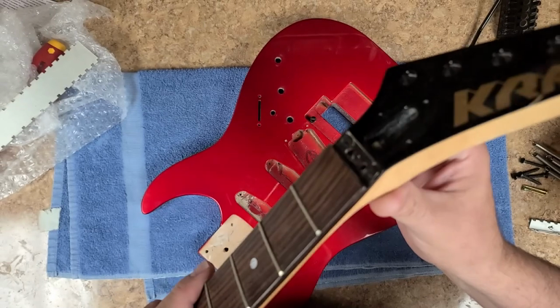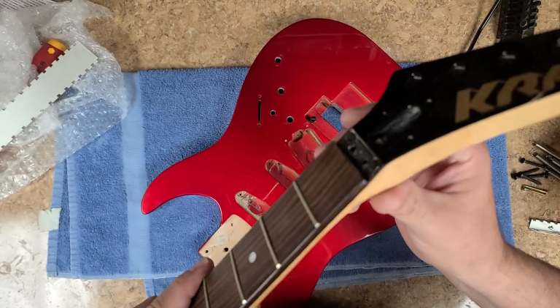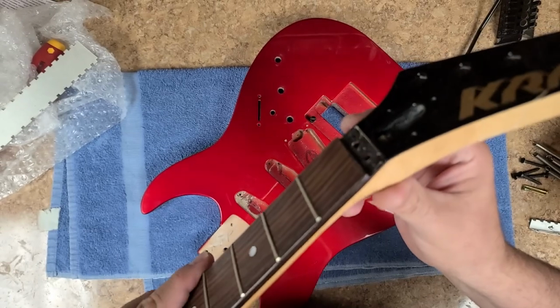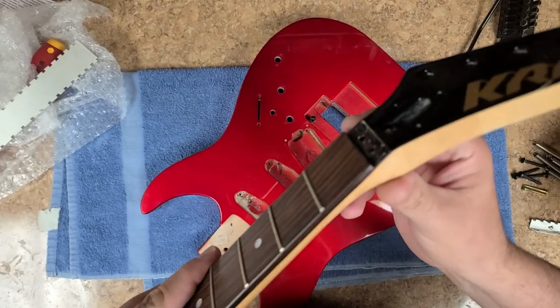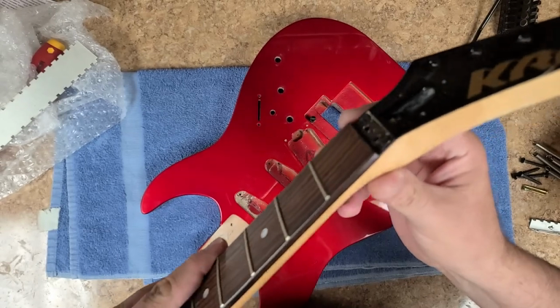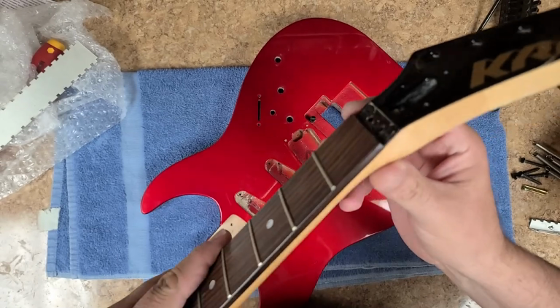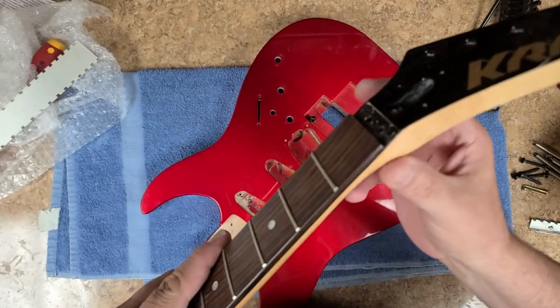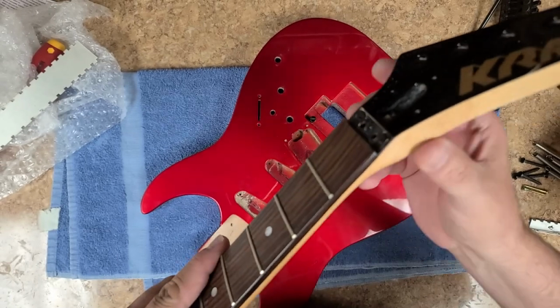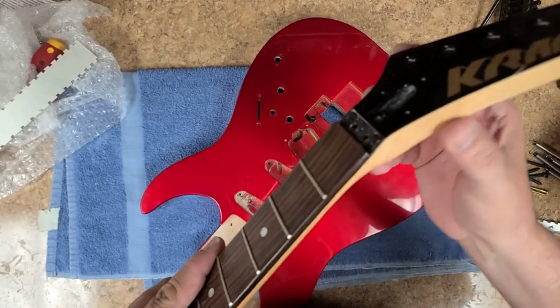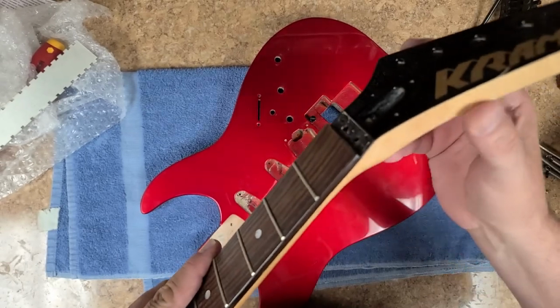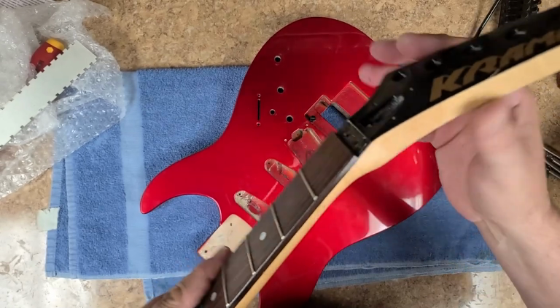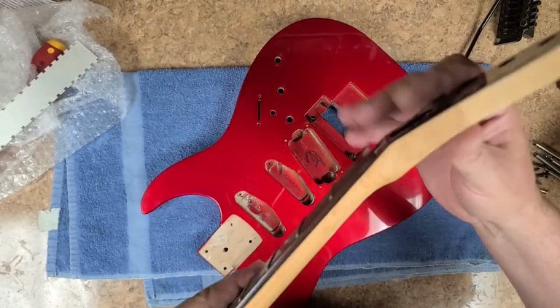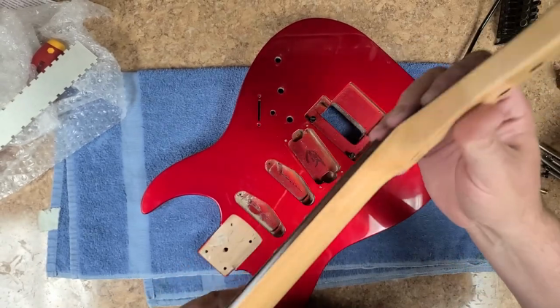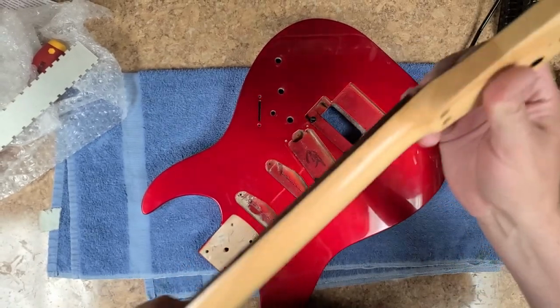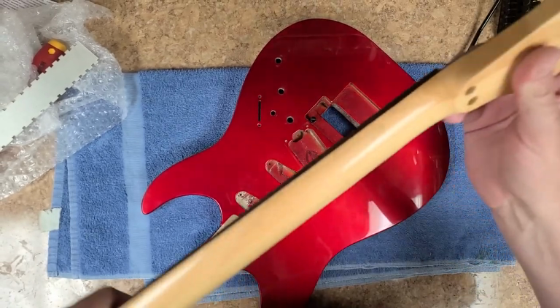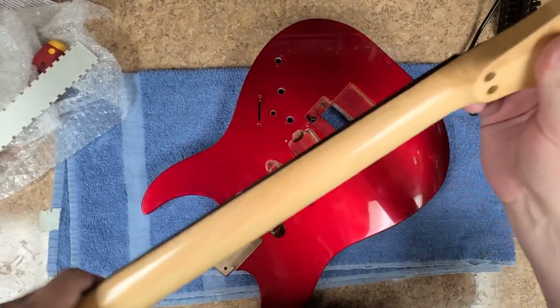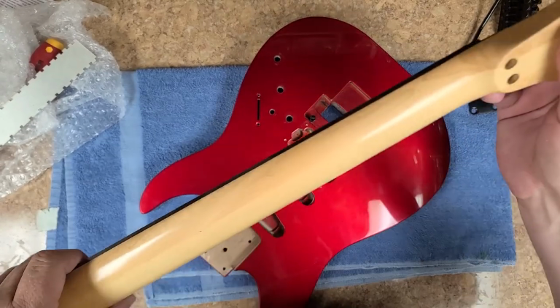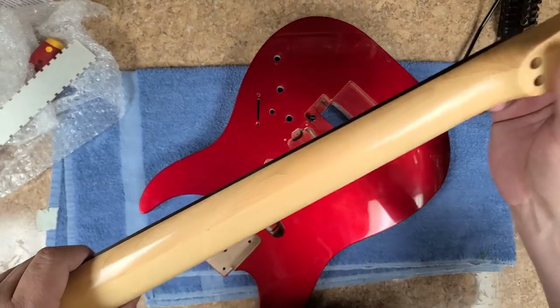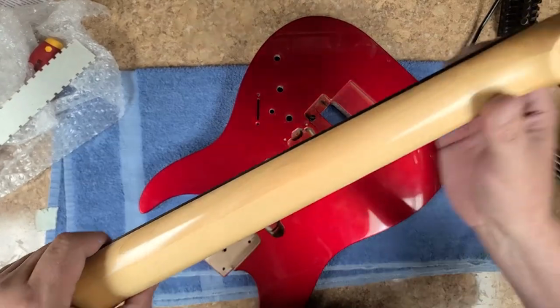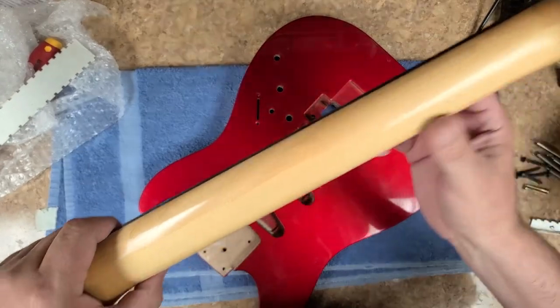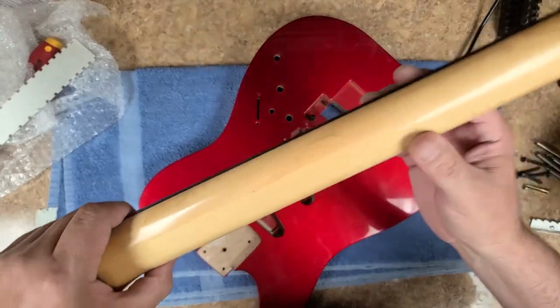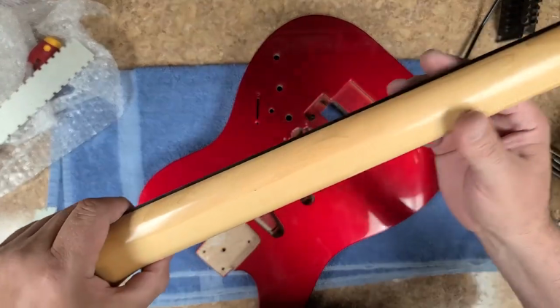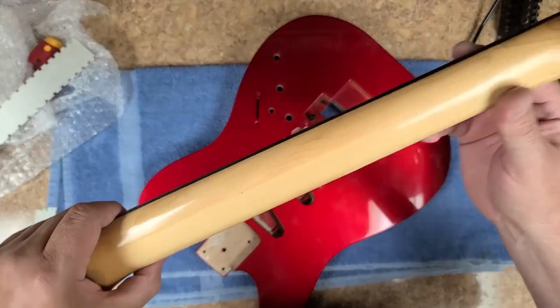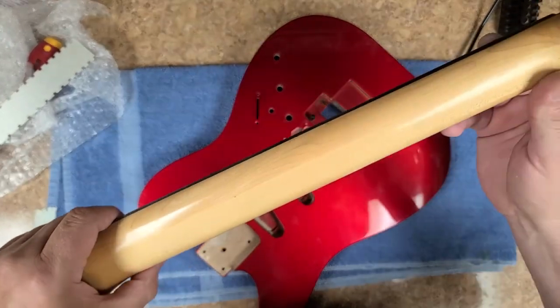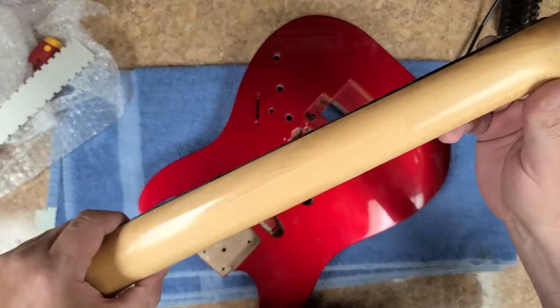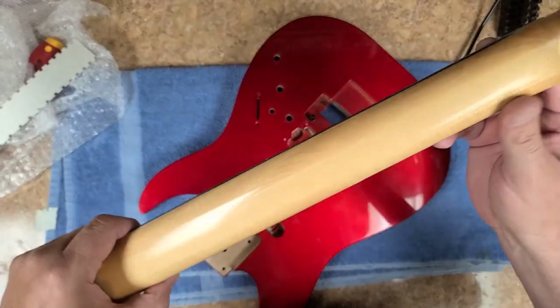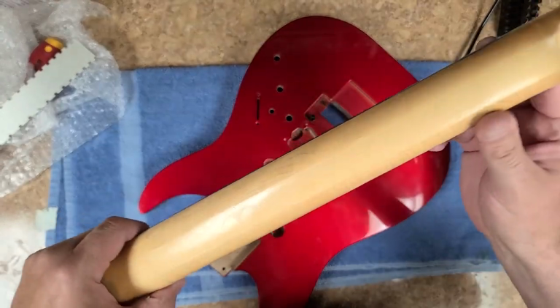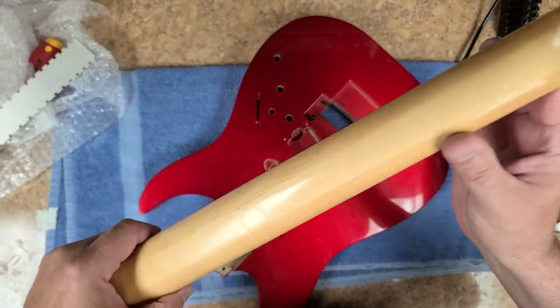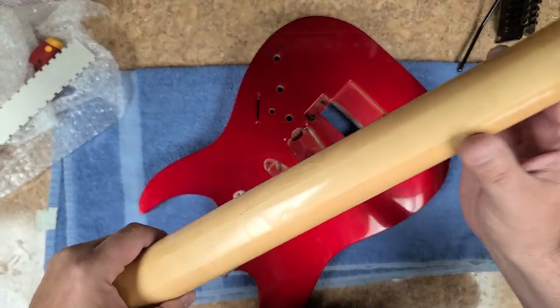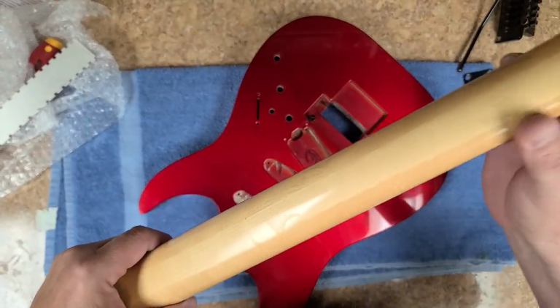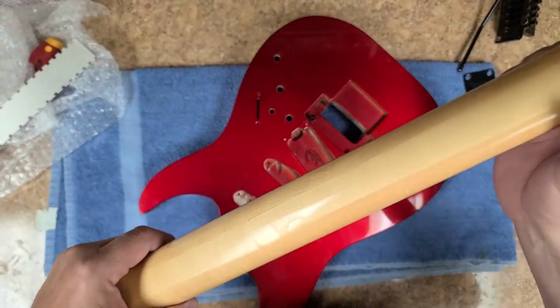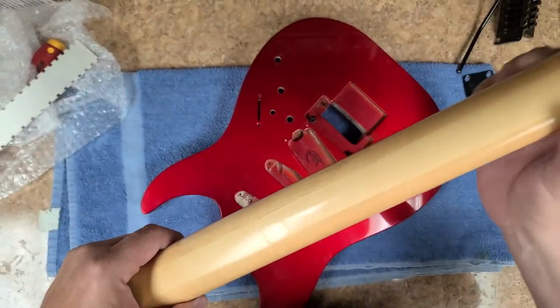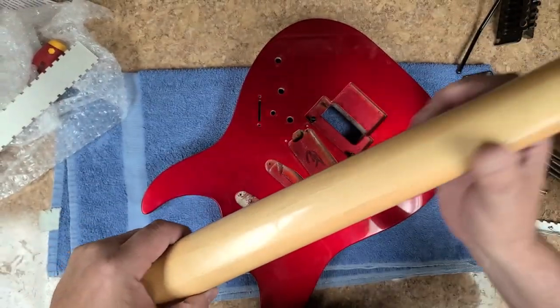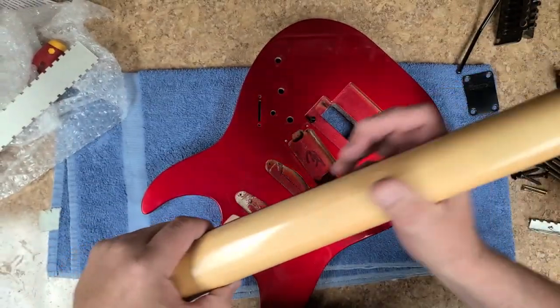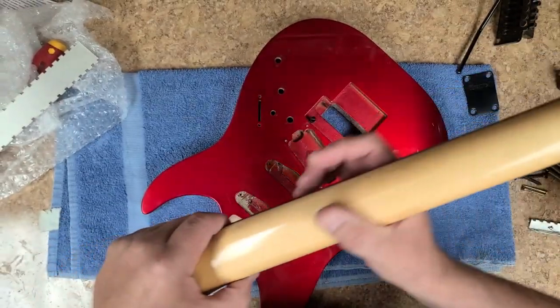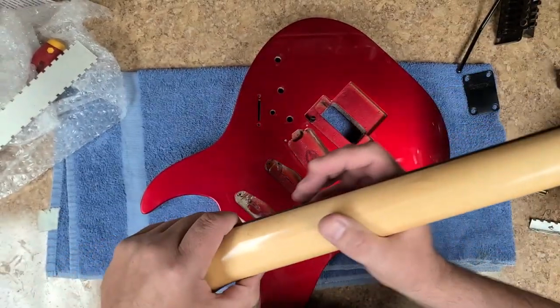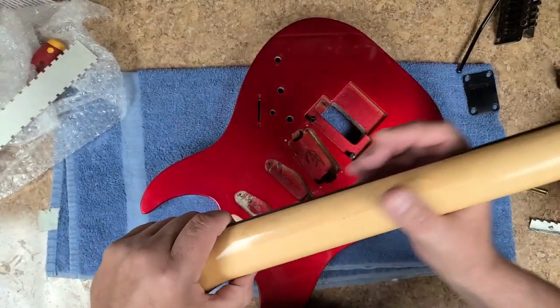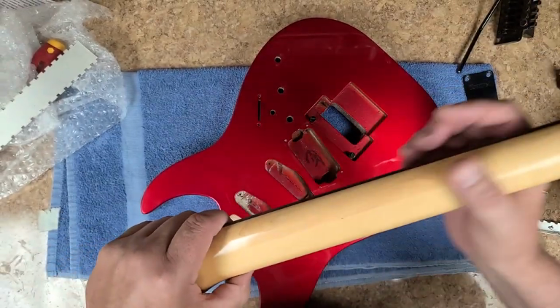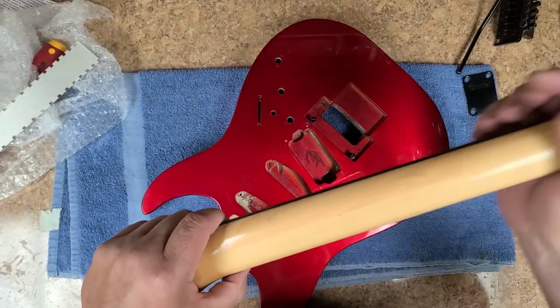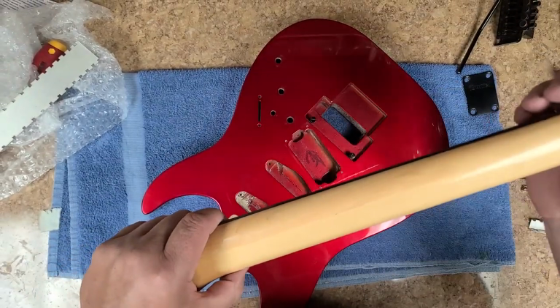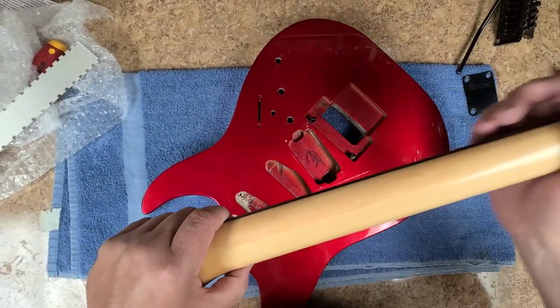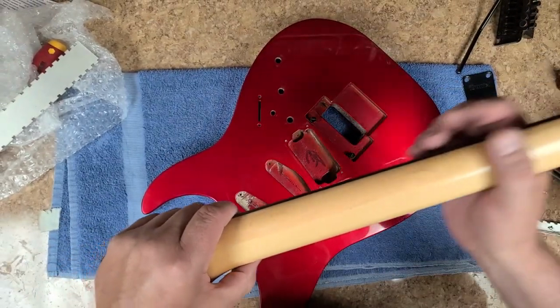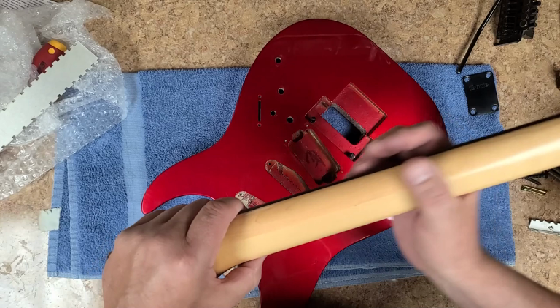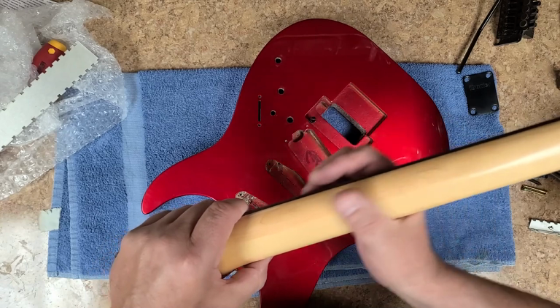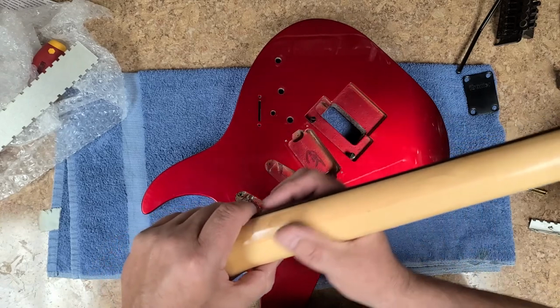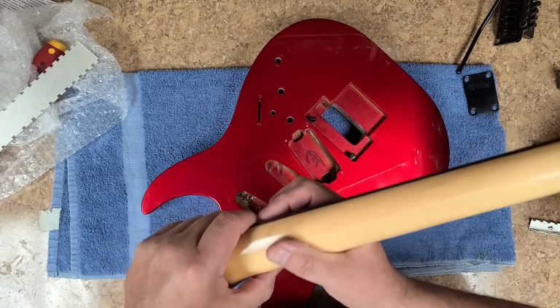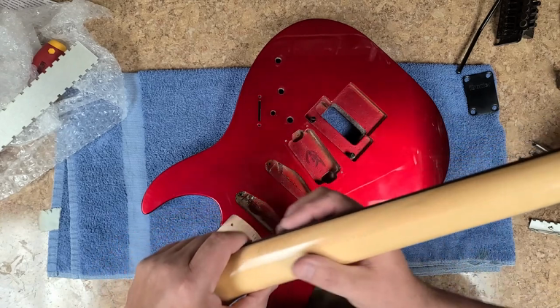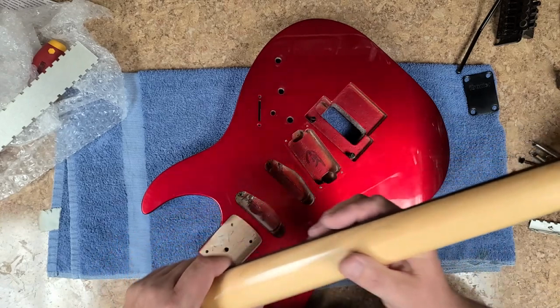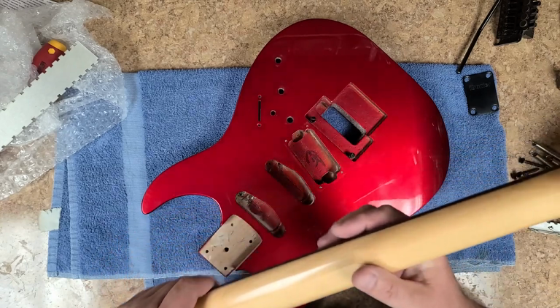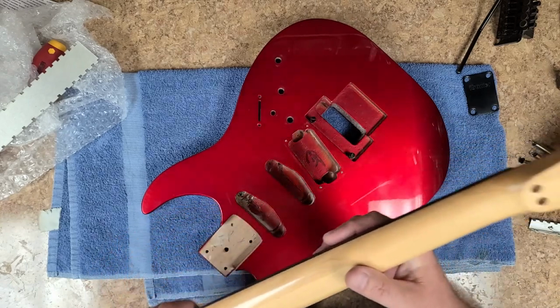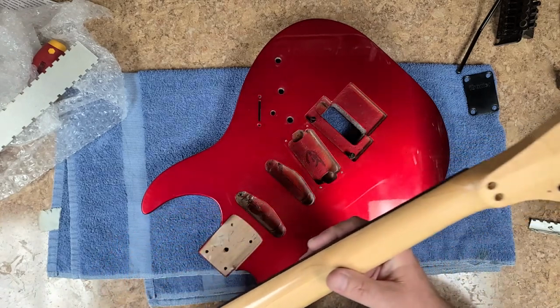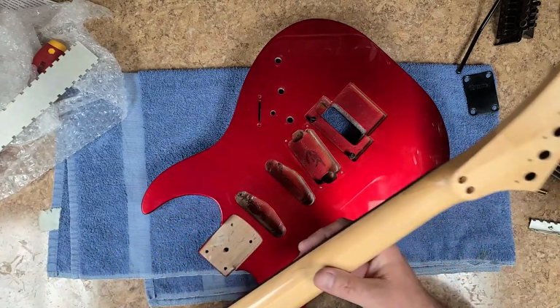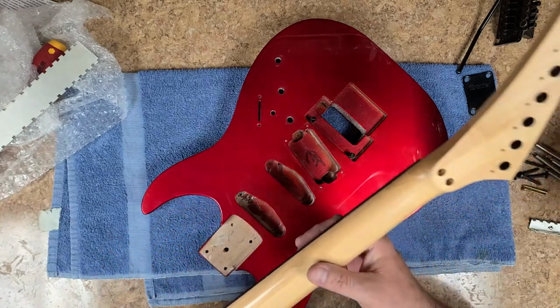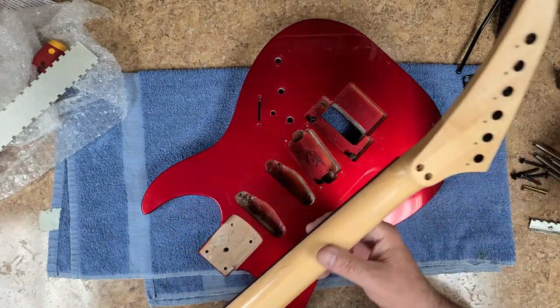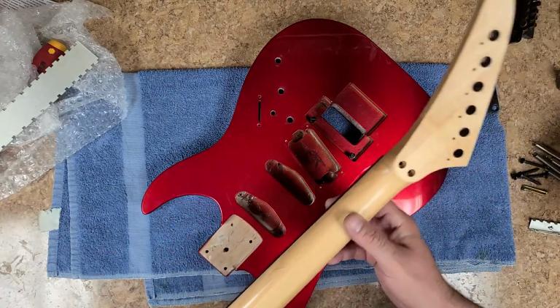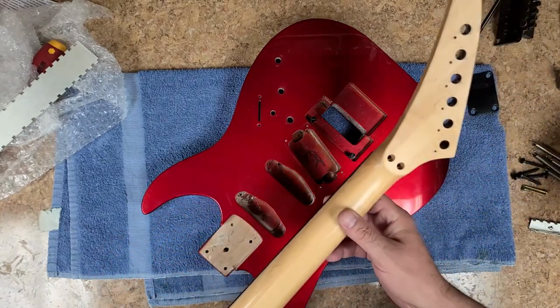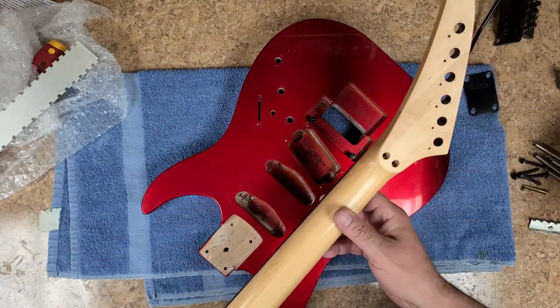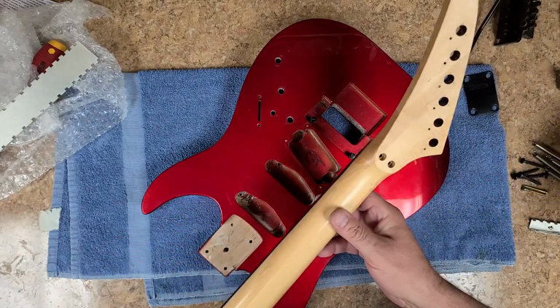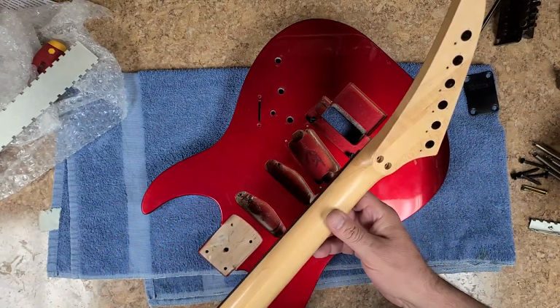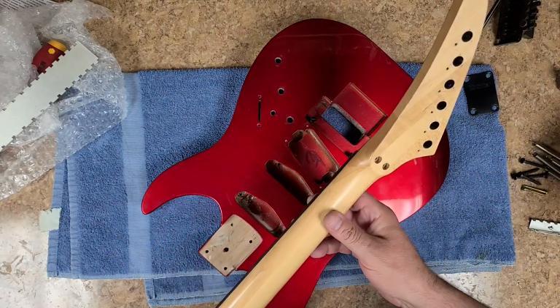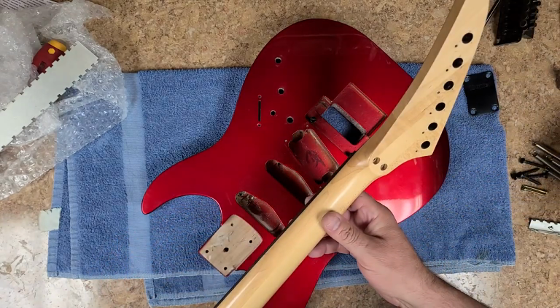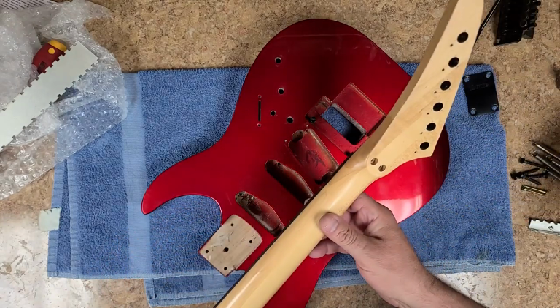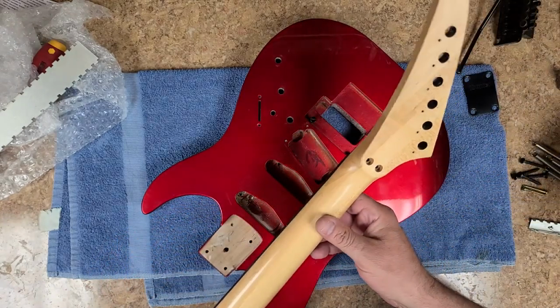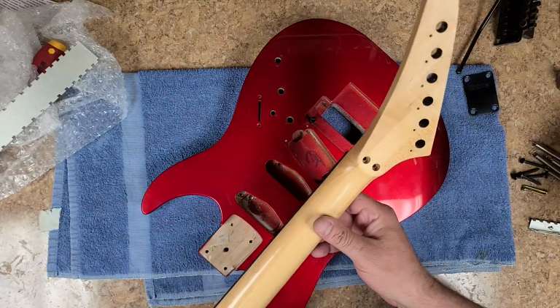That mark right there is just a scratch, it's not cracked all the way through or anything. So yeah, it's not a bad neck — it's actually pretty nice. Looks like it's probably a four-piece — well, one, two, three — yeah, looks like it's just a three-piece neck. Not bad at all.